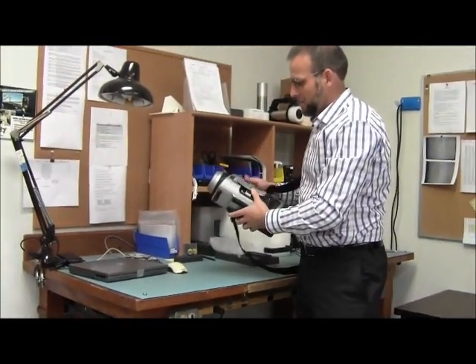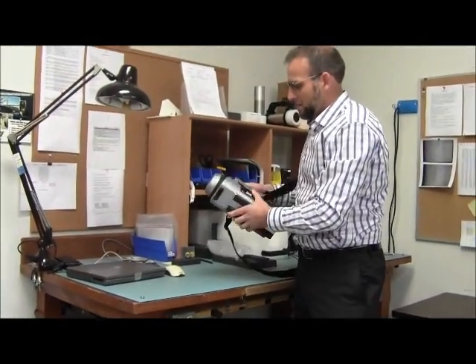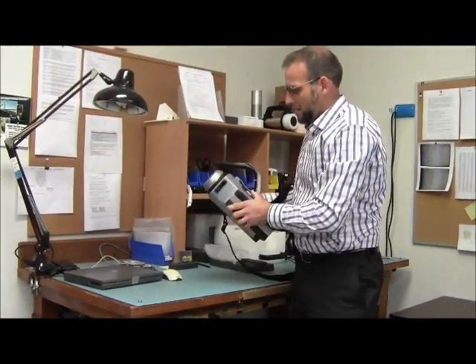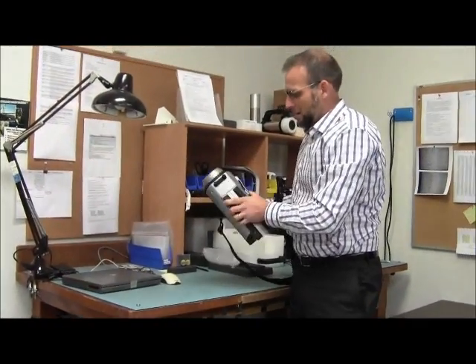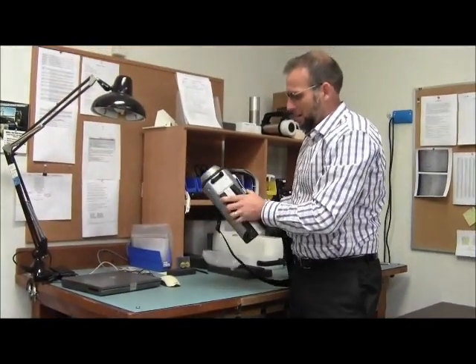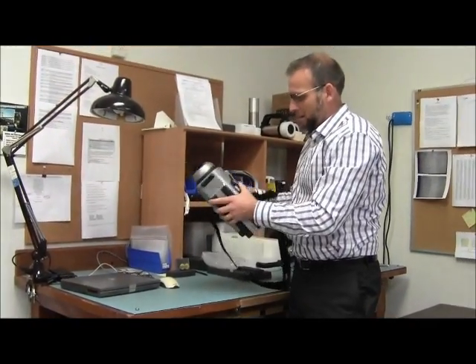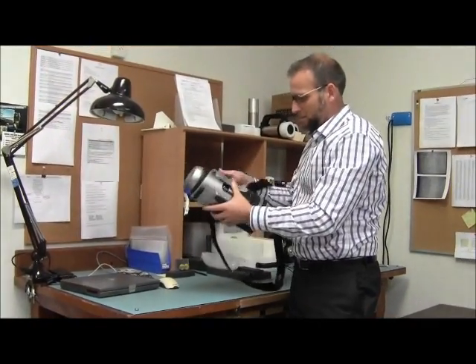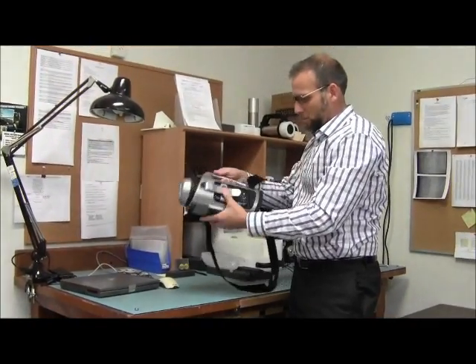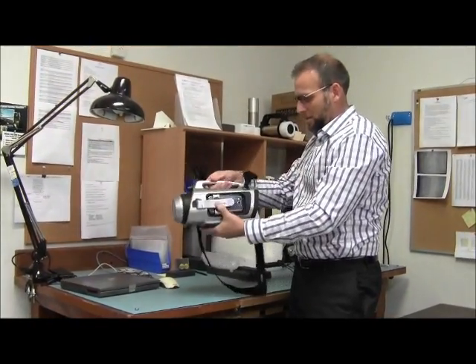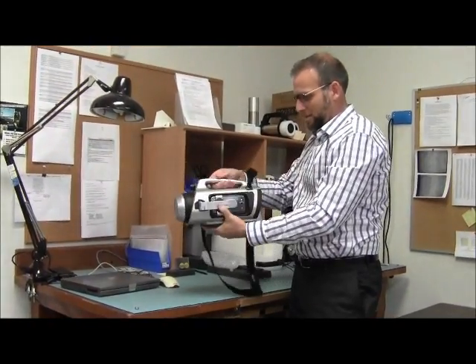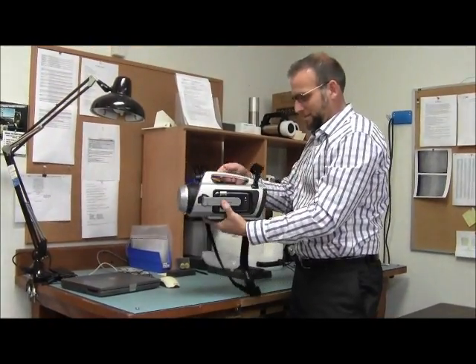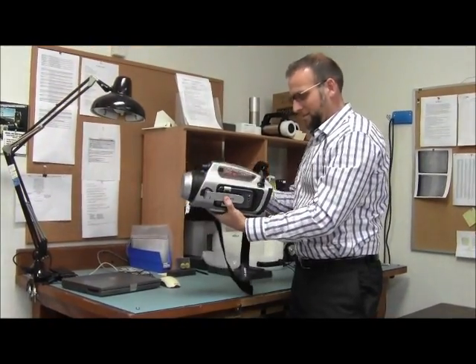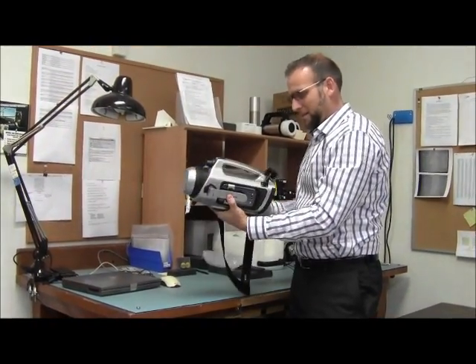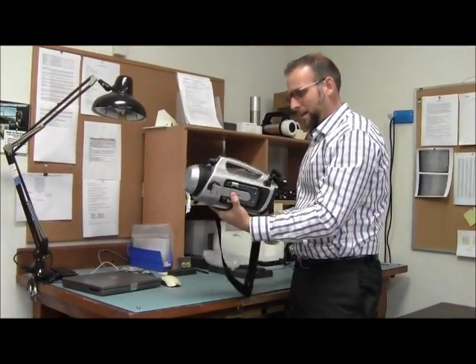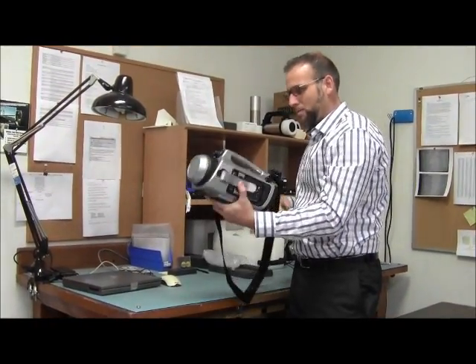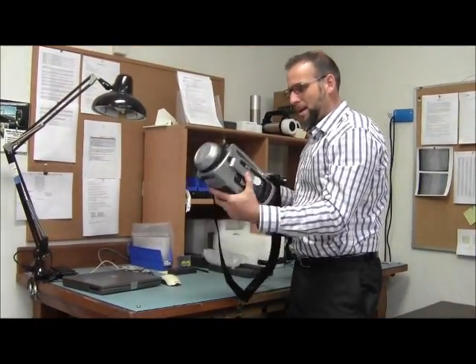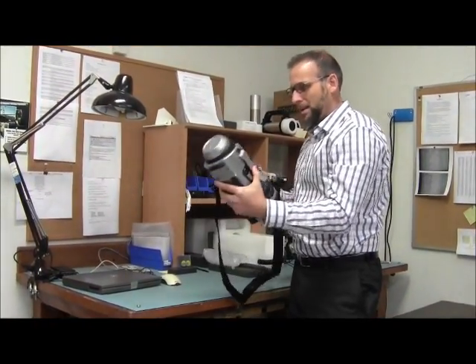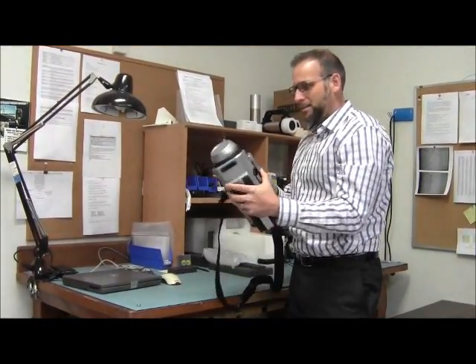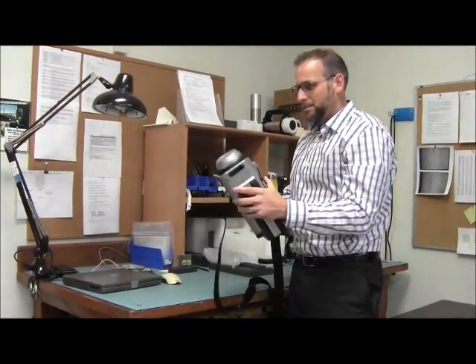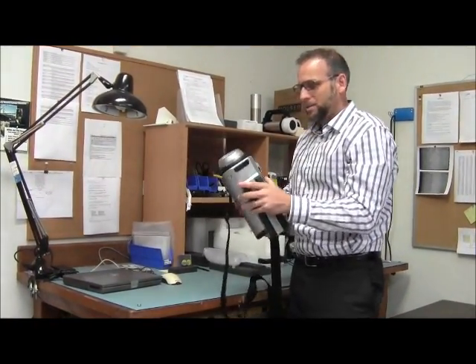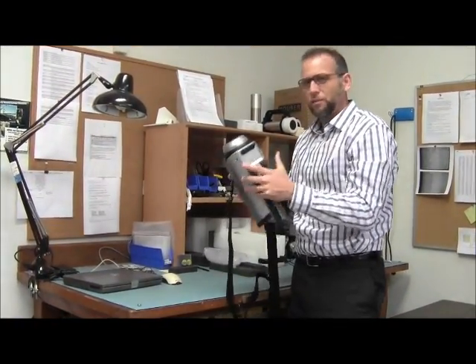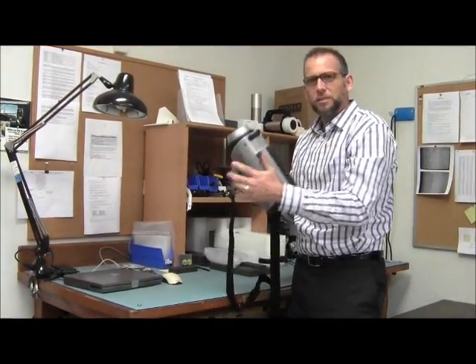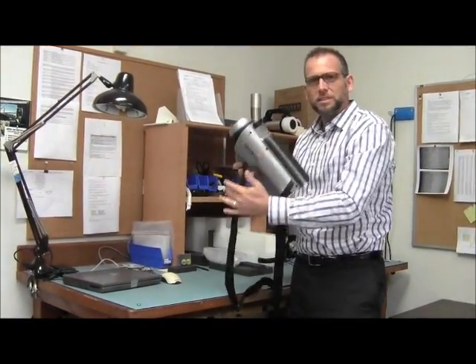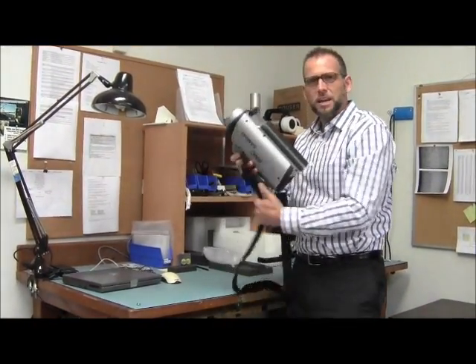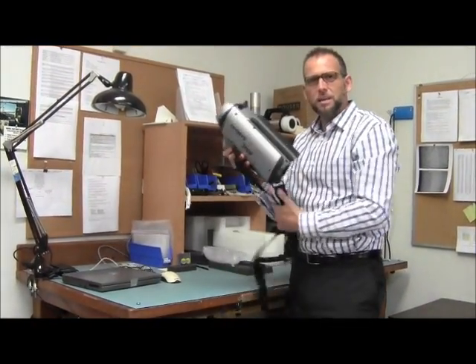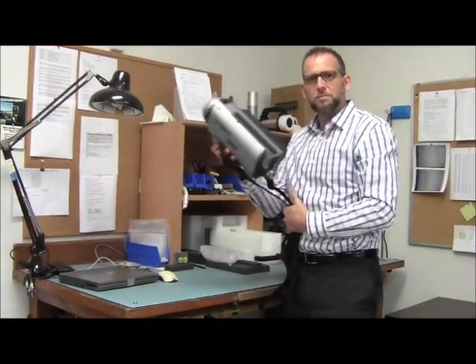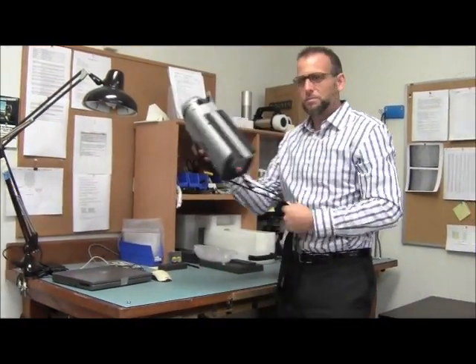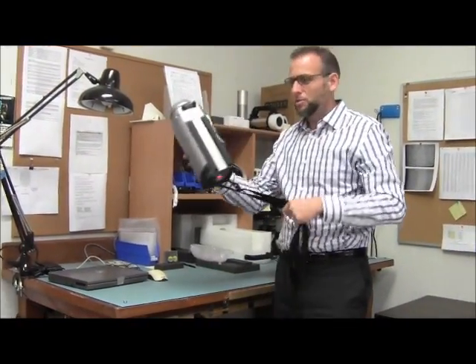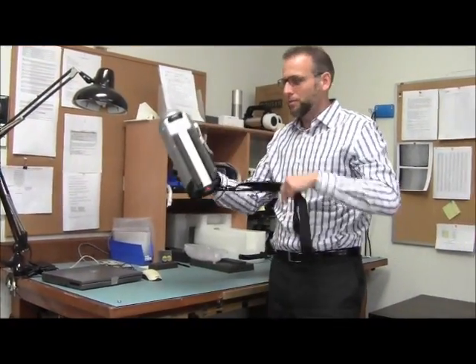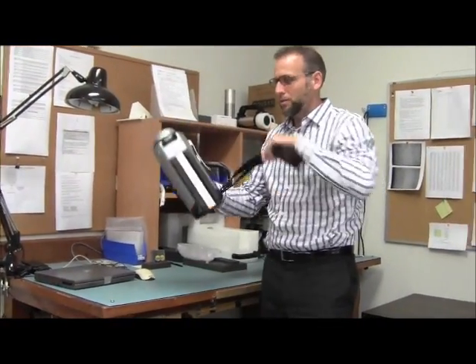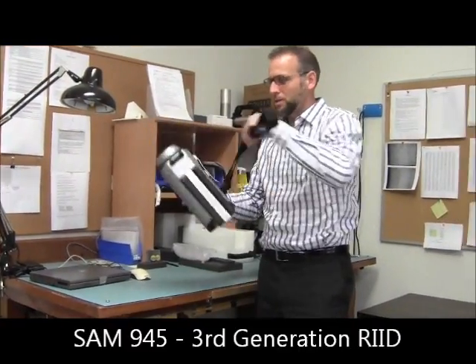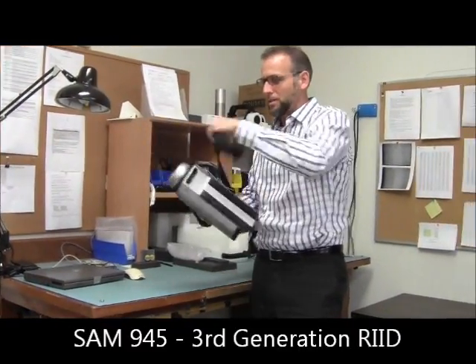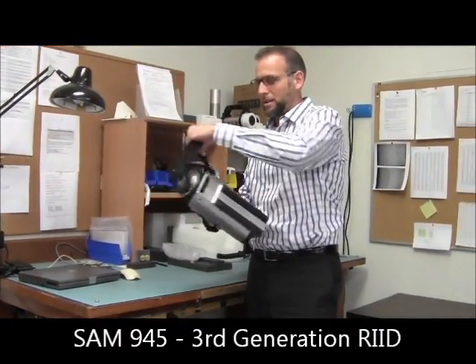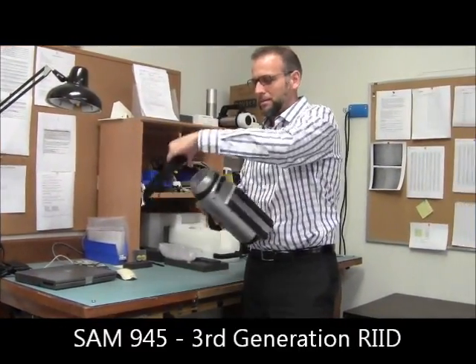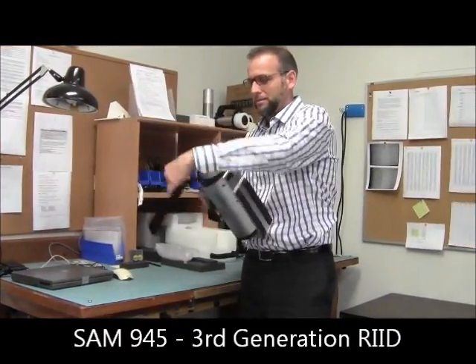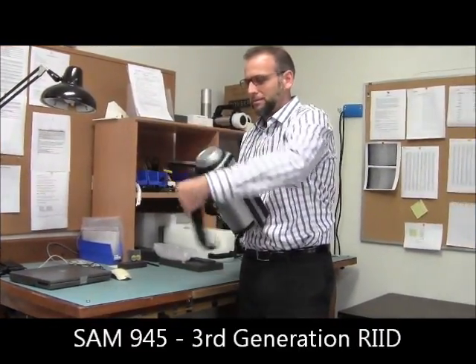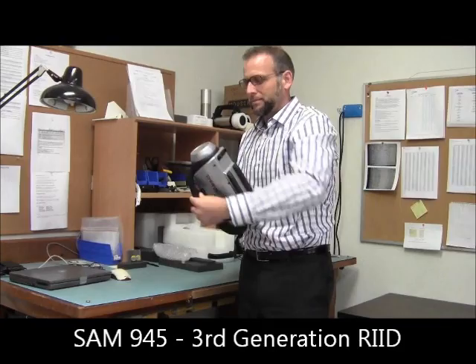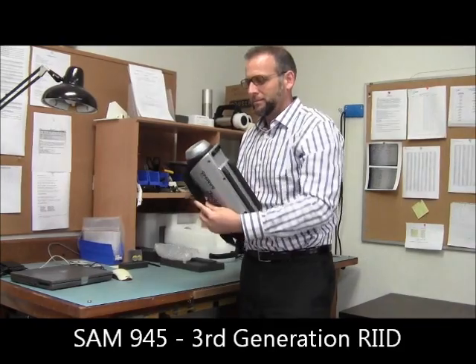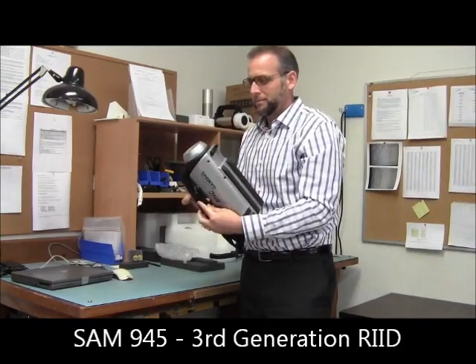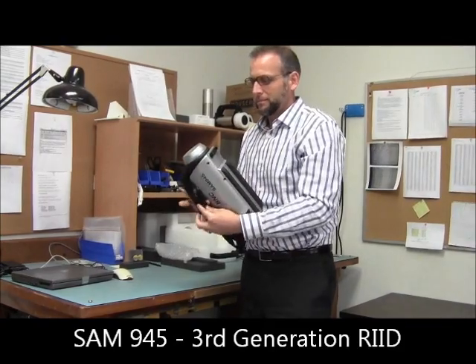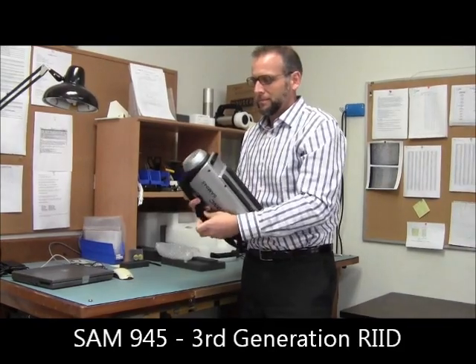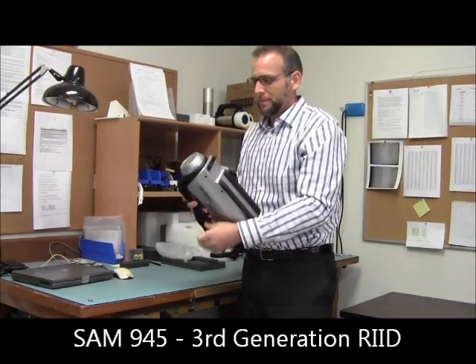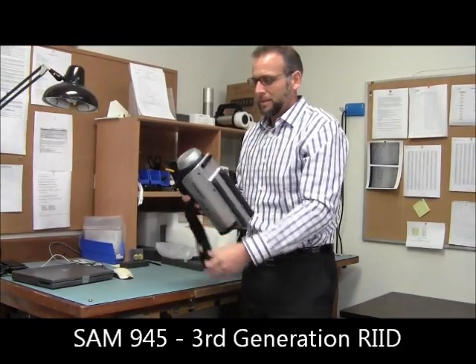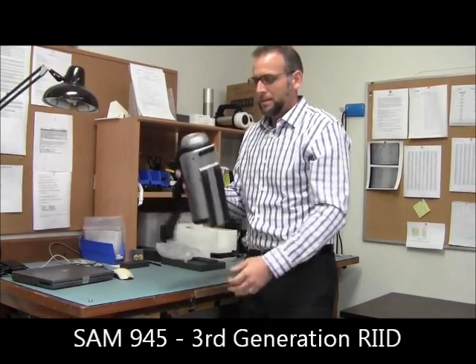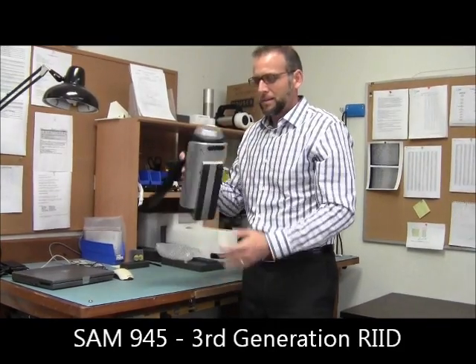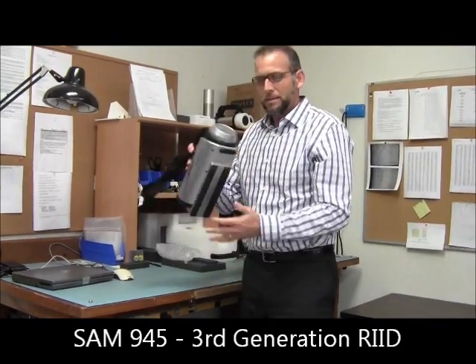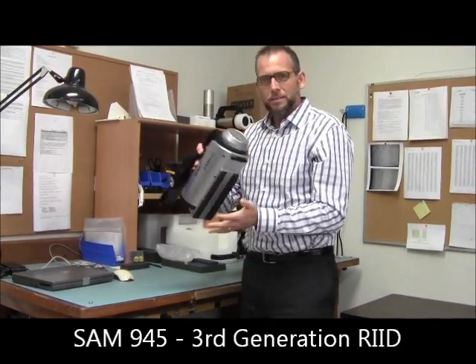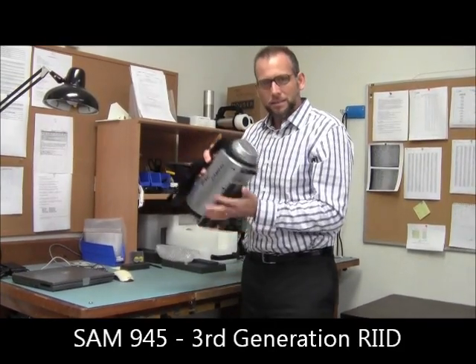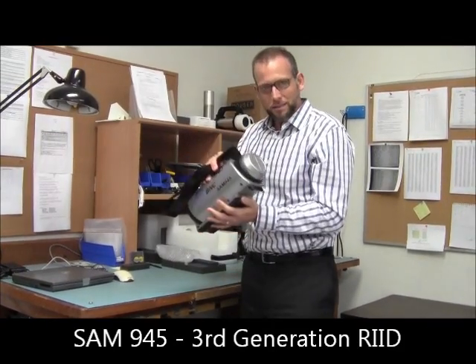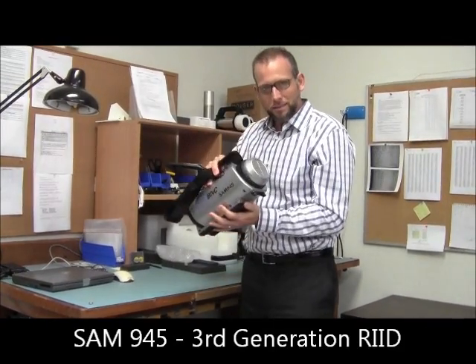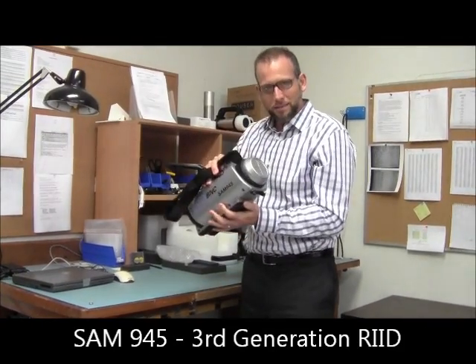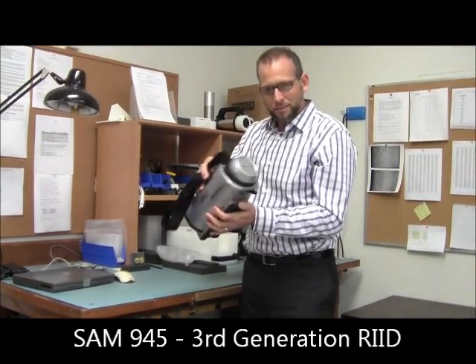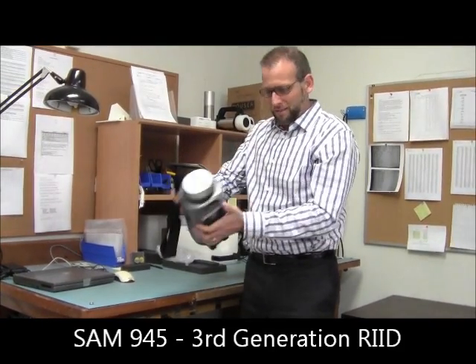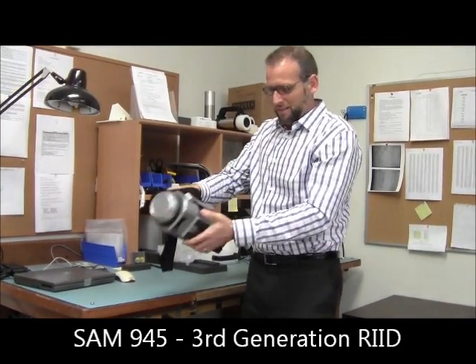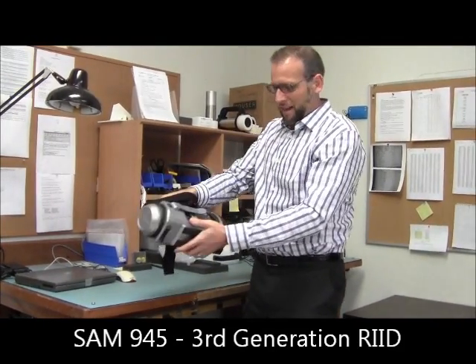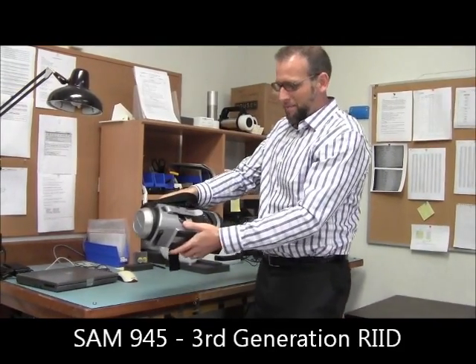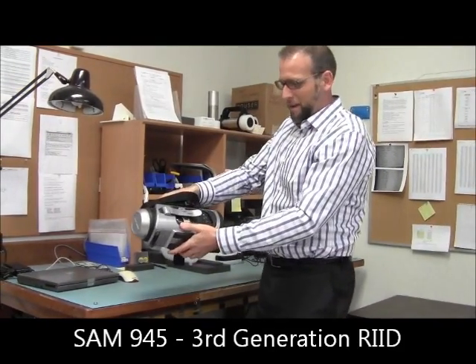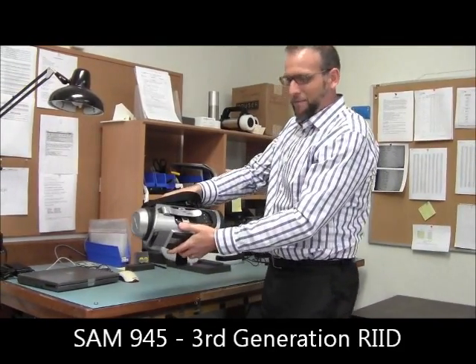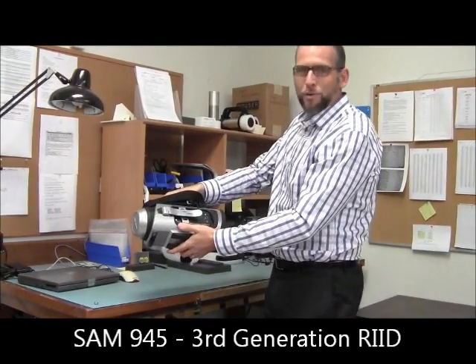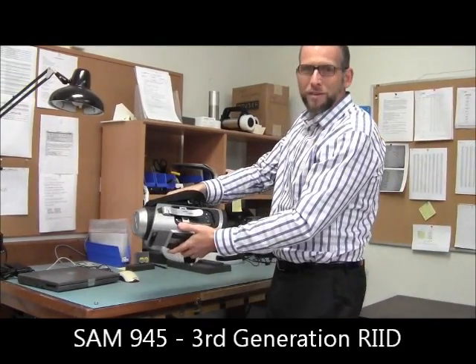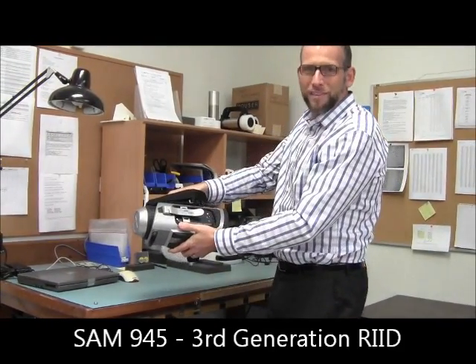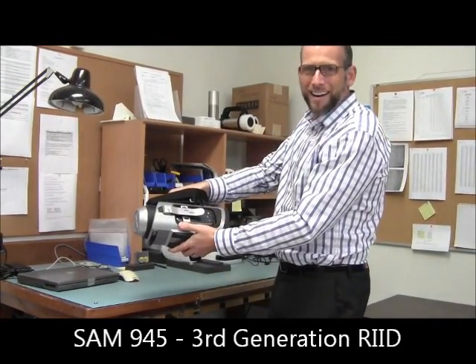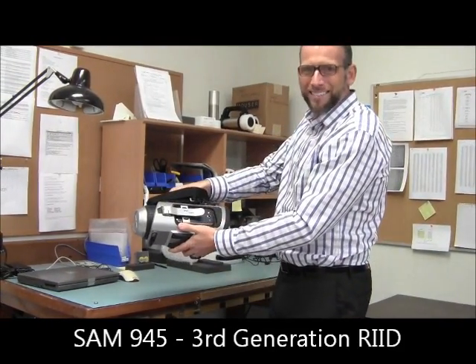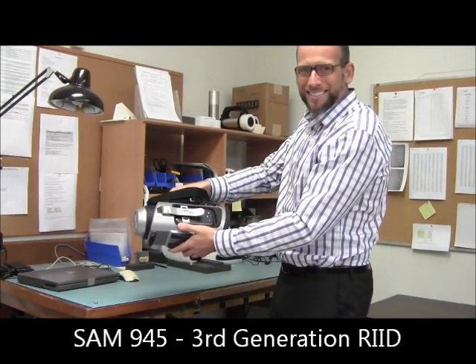All in one, lightweight, self-contained, beautiful unit. SAM 945. That's awesome.